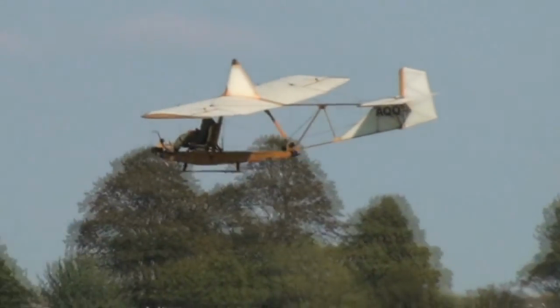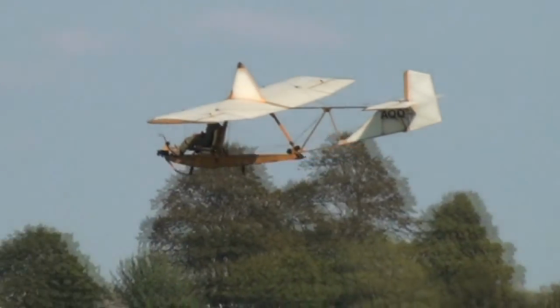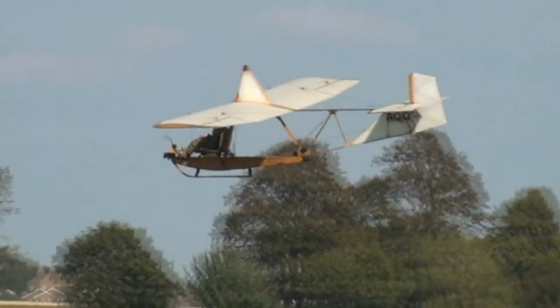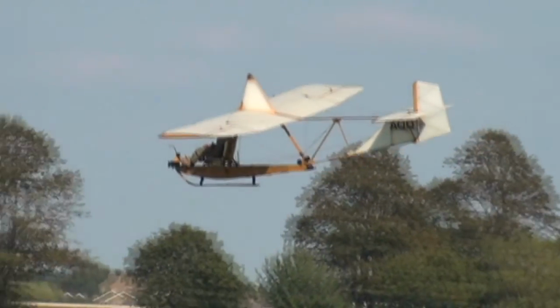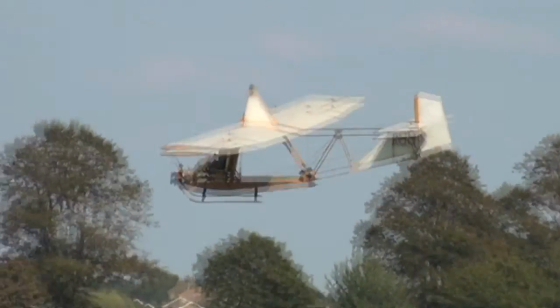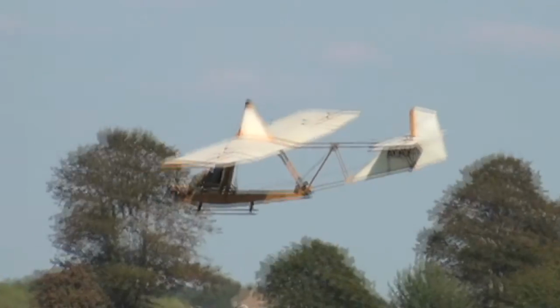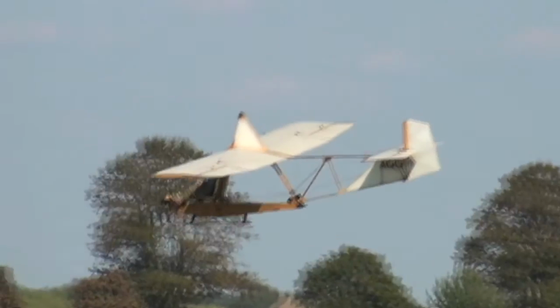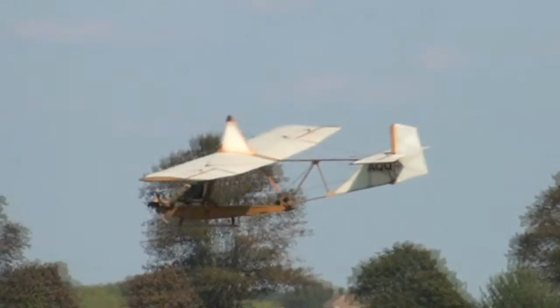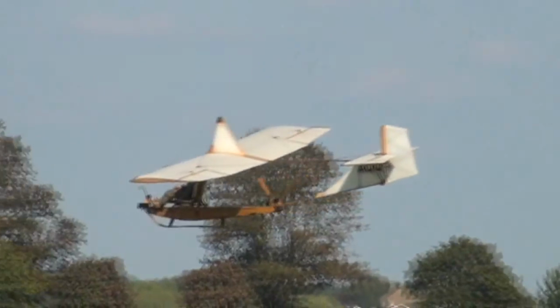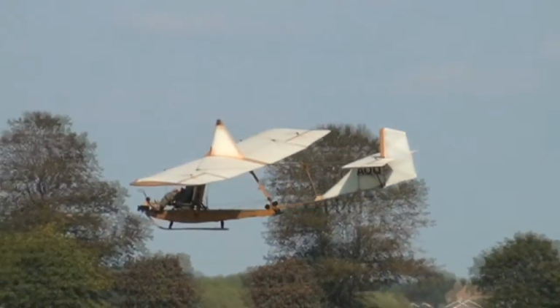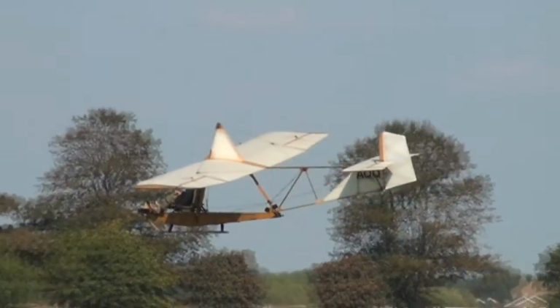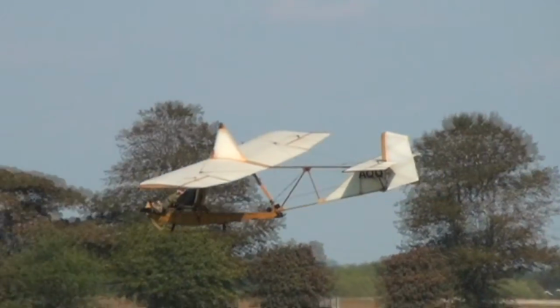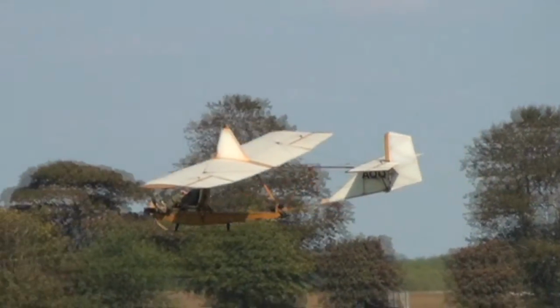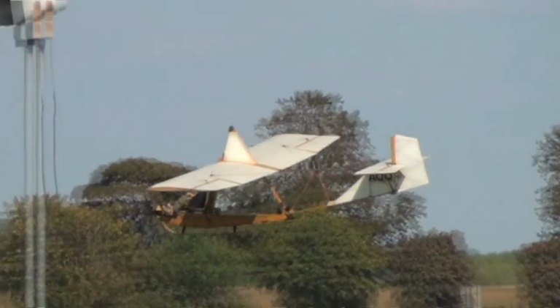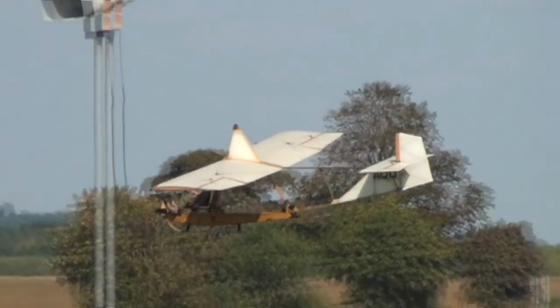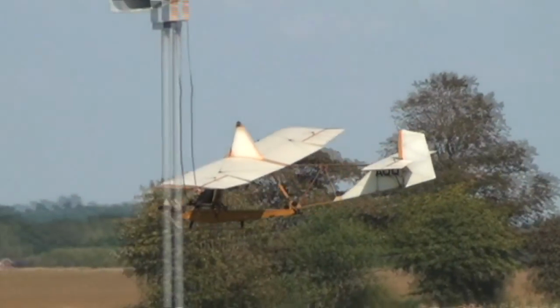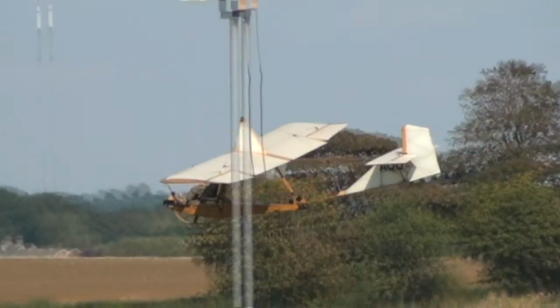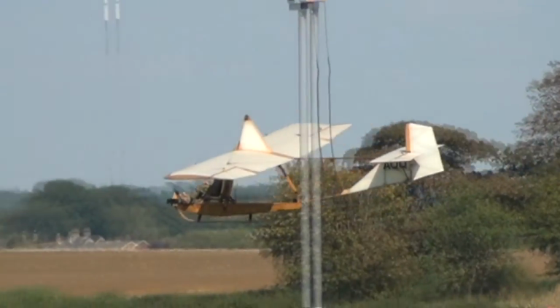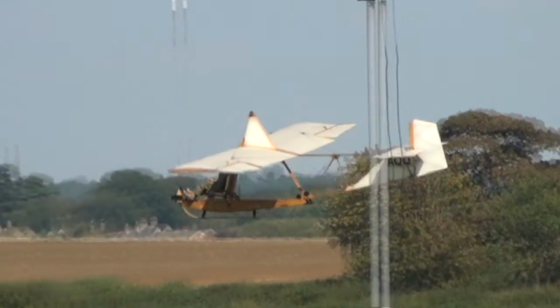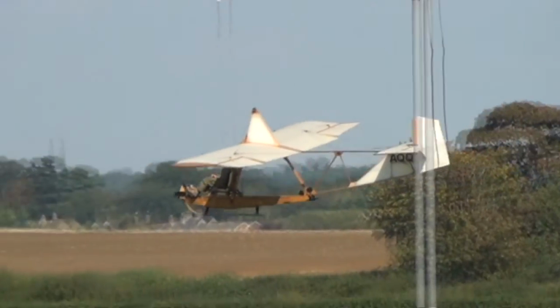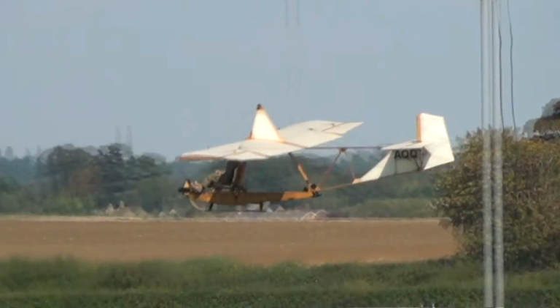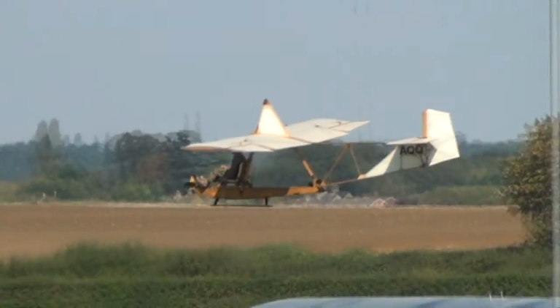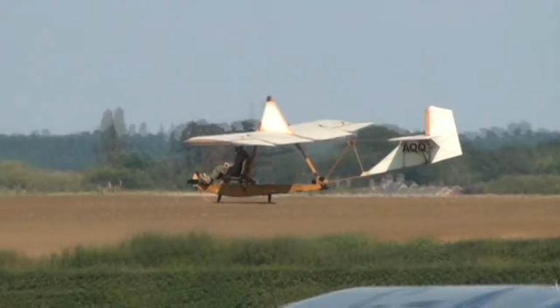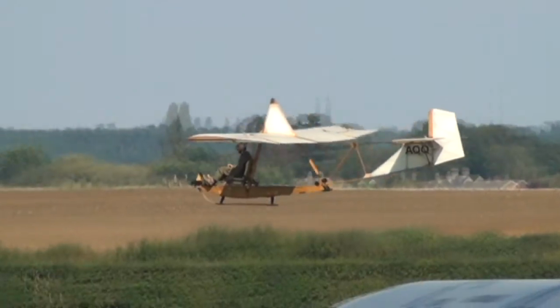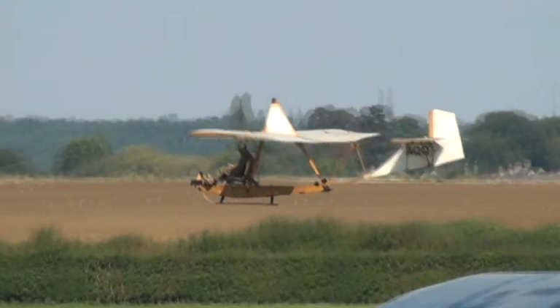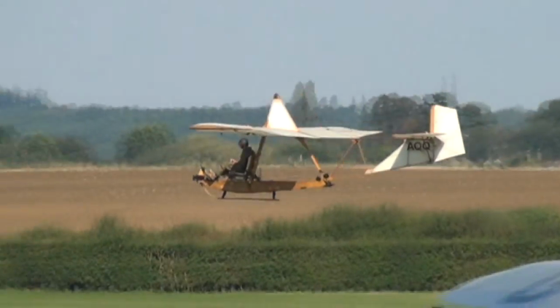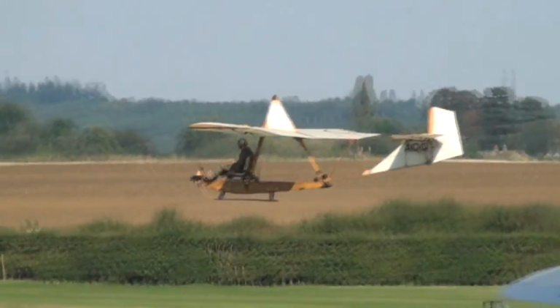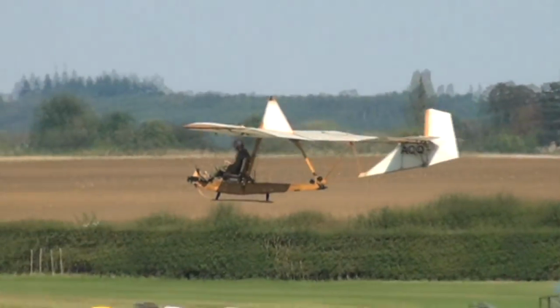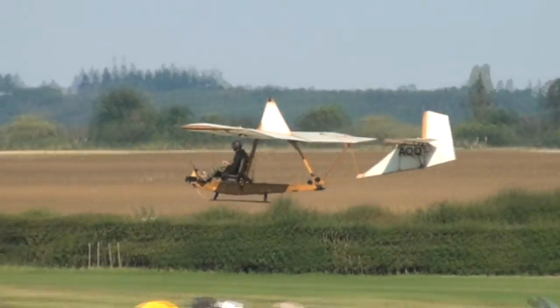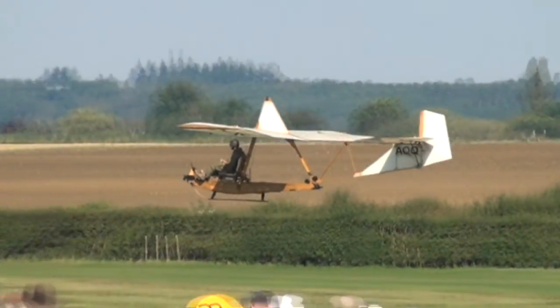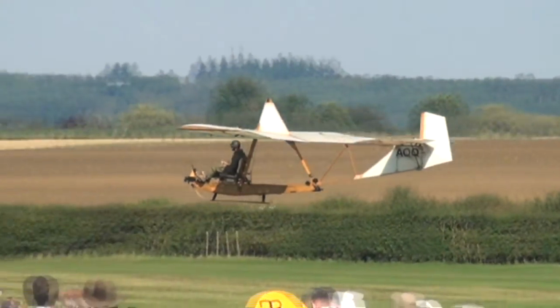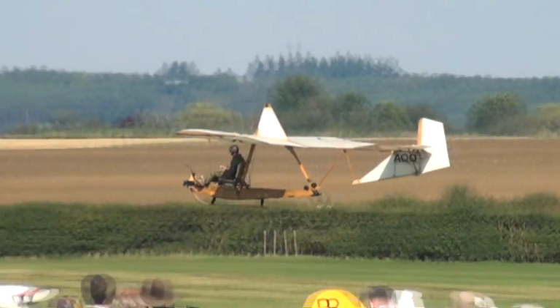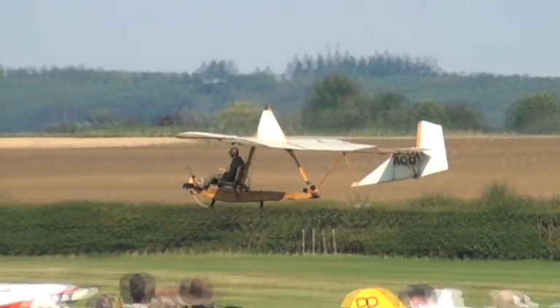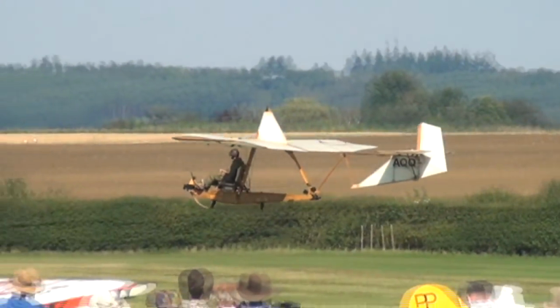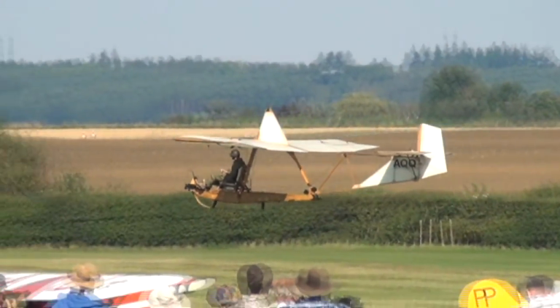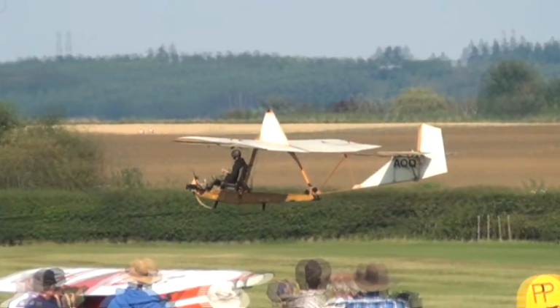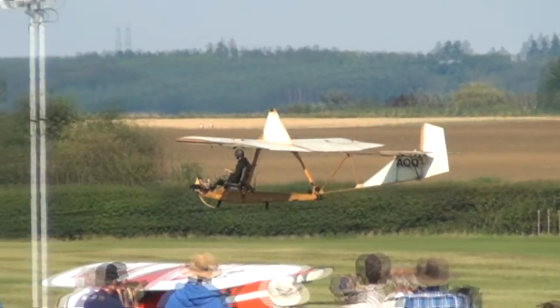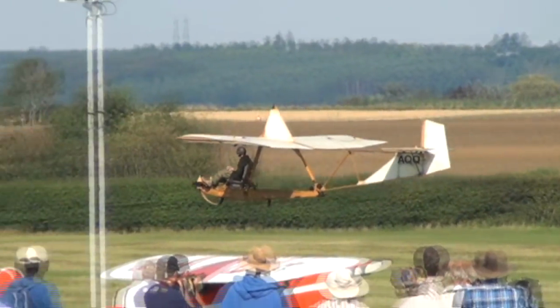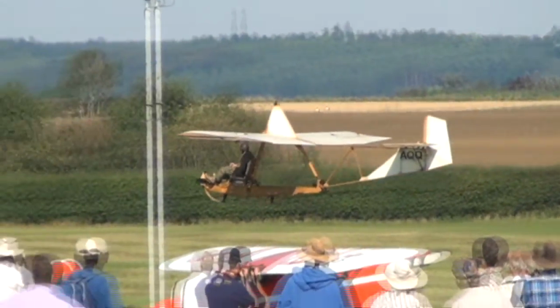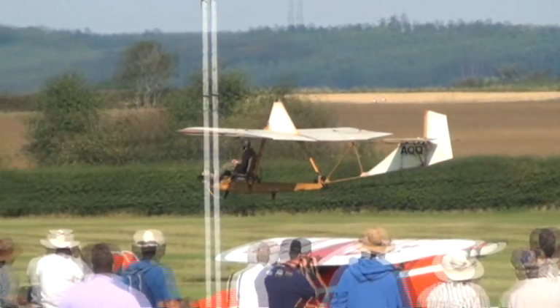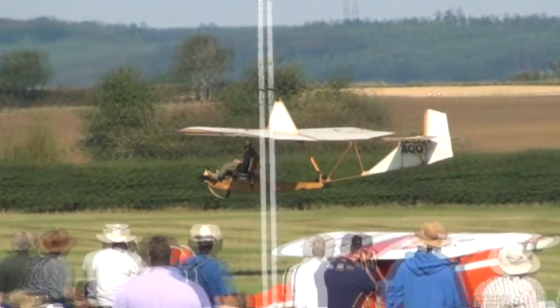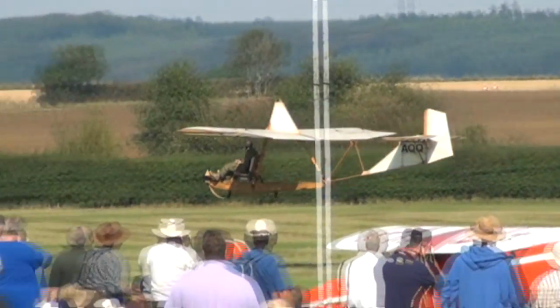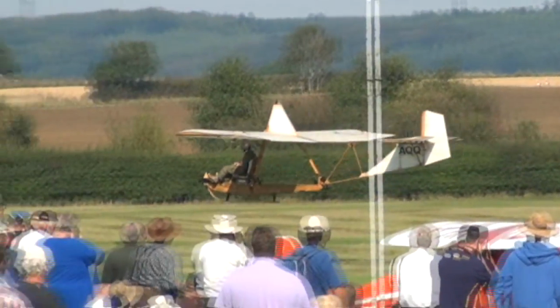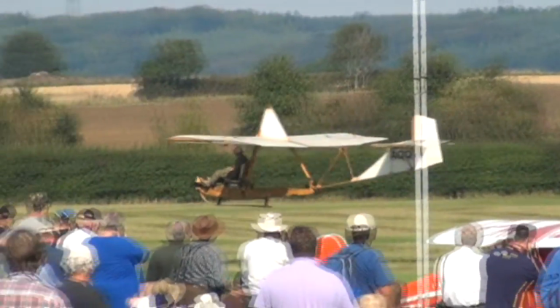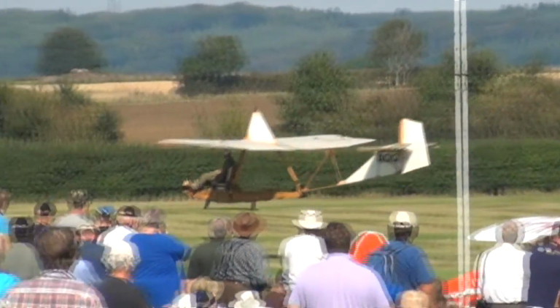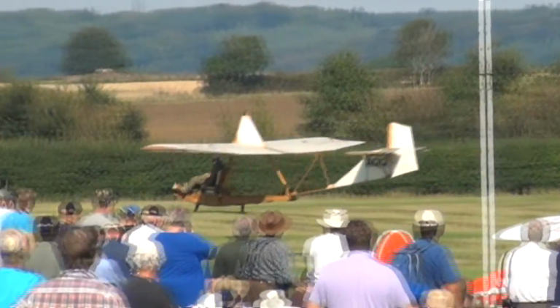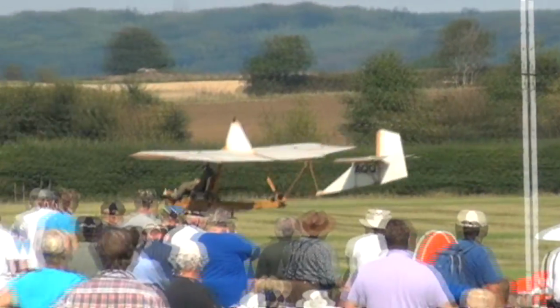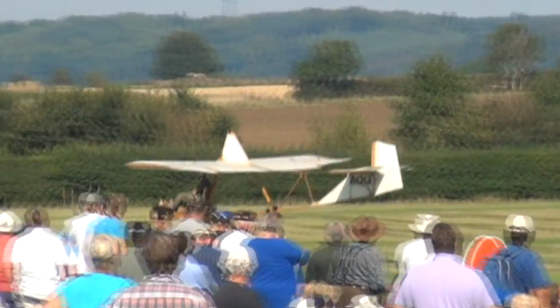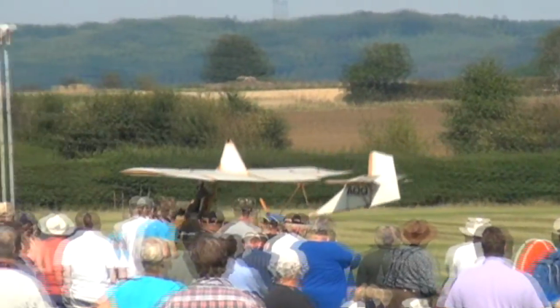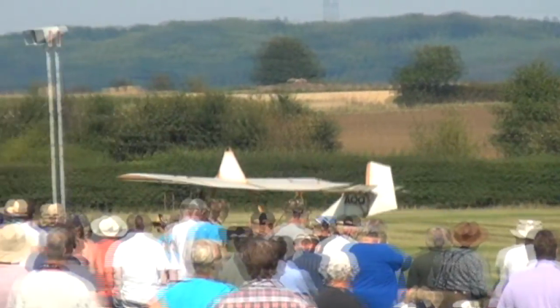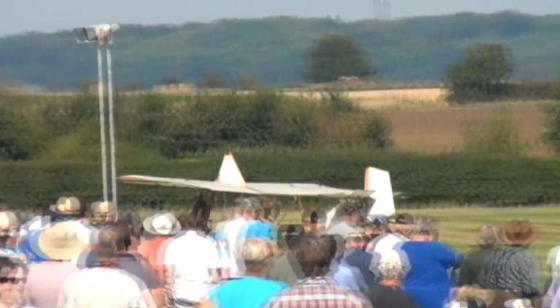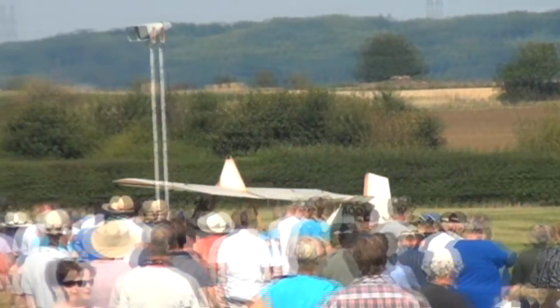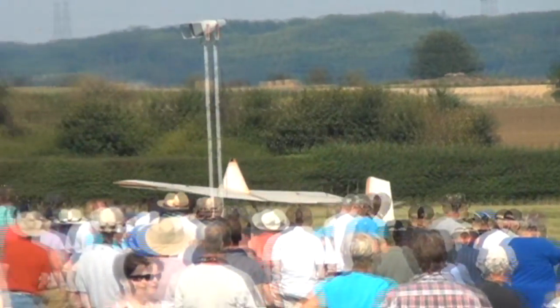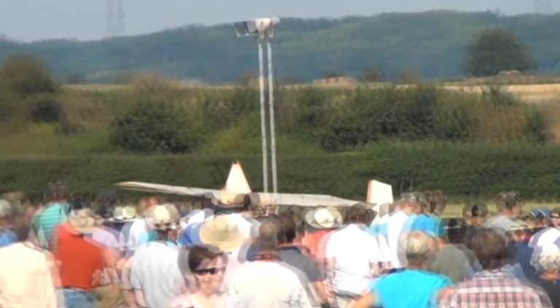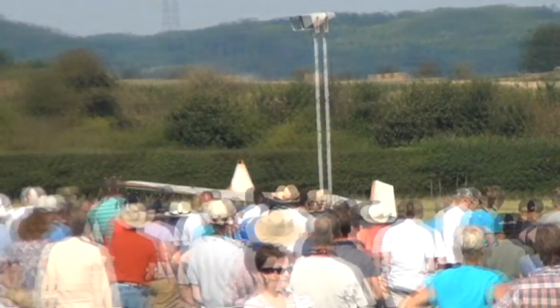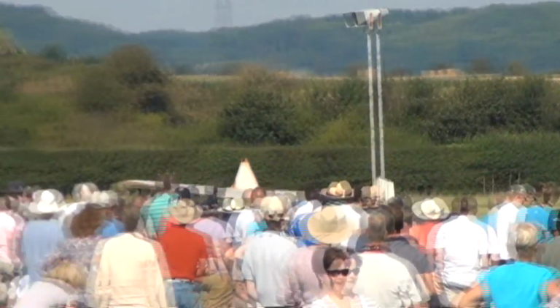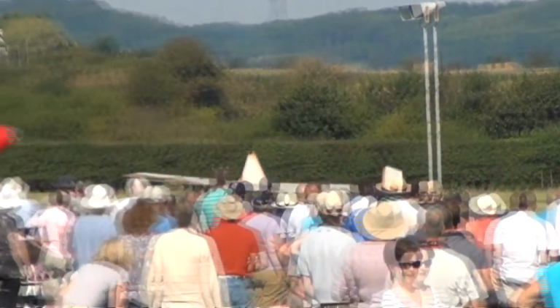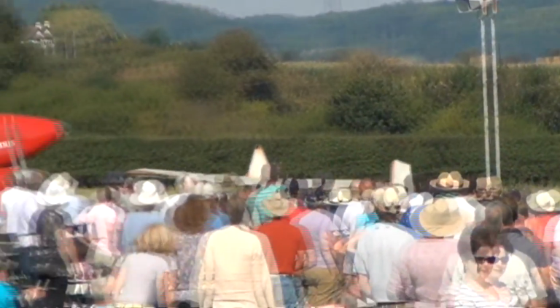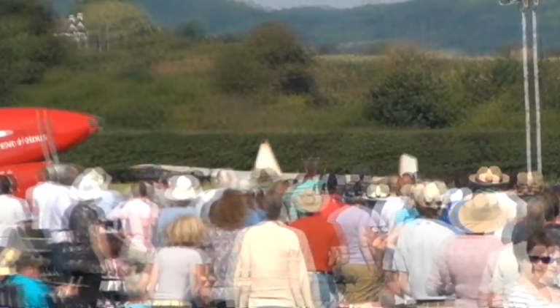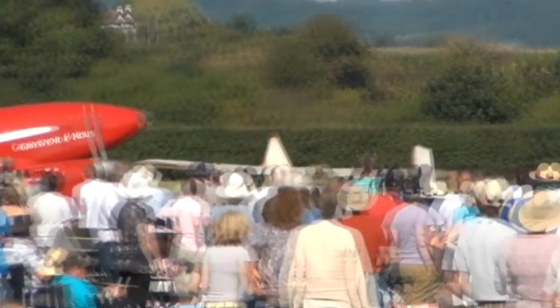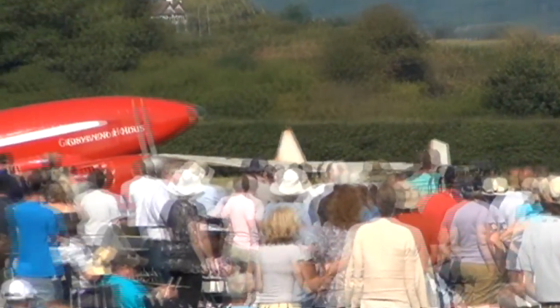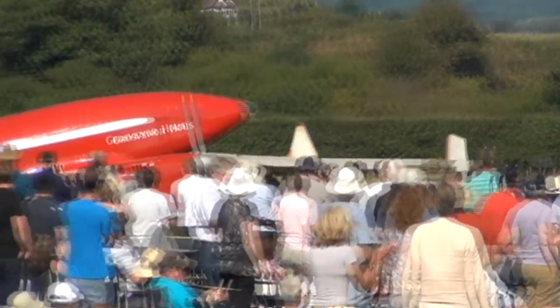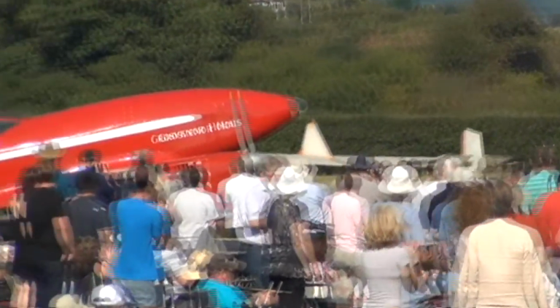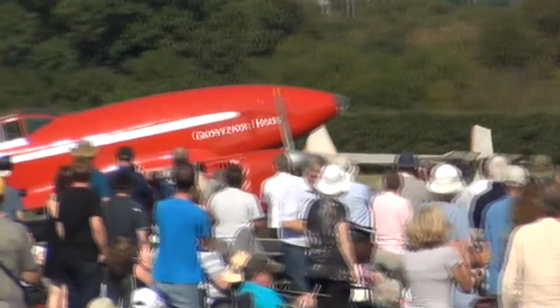So ladies and gentlemen, totally exposed in the aeroplane — totally at home in this little aeroplane. Mr. Graham Sewell.